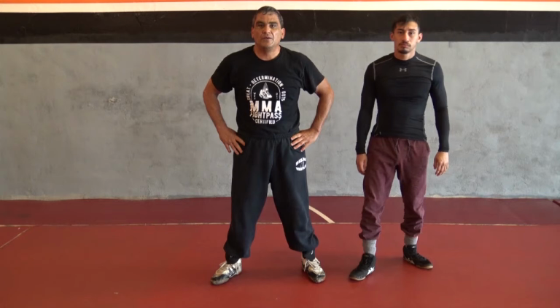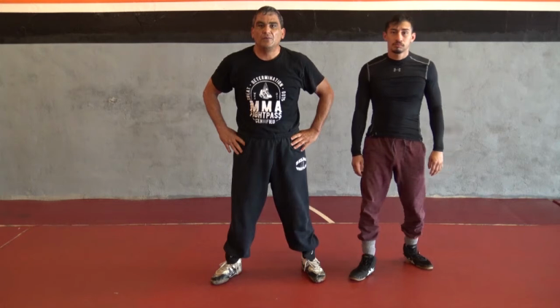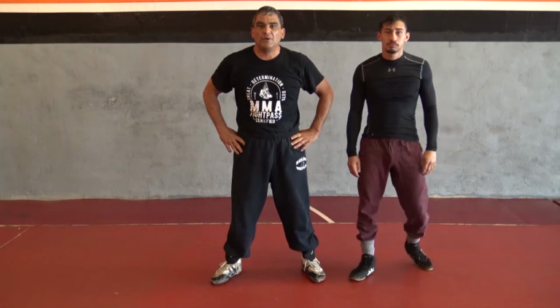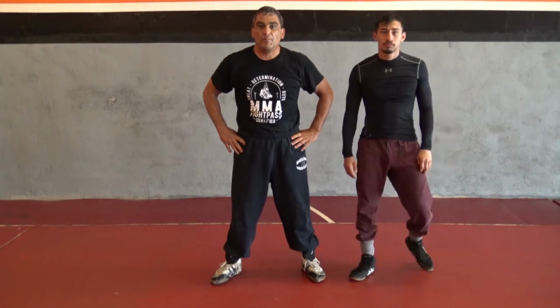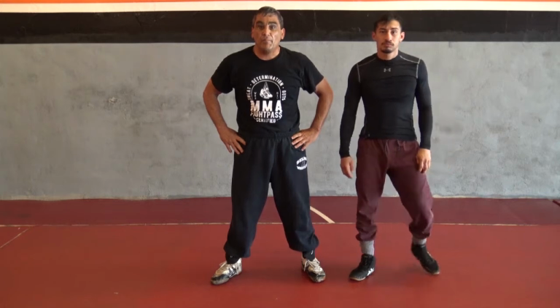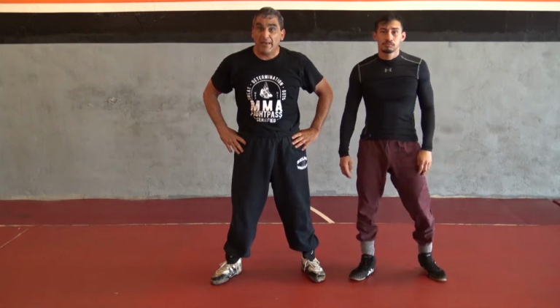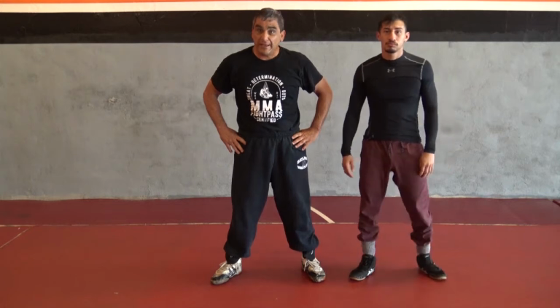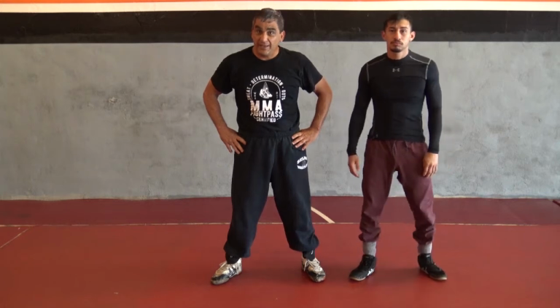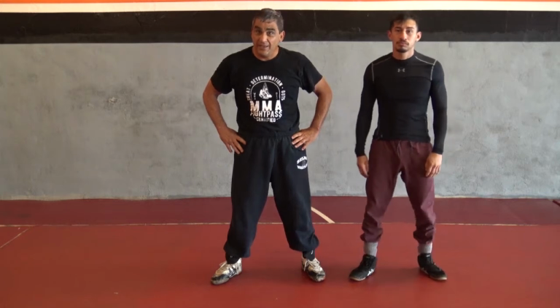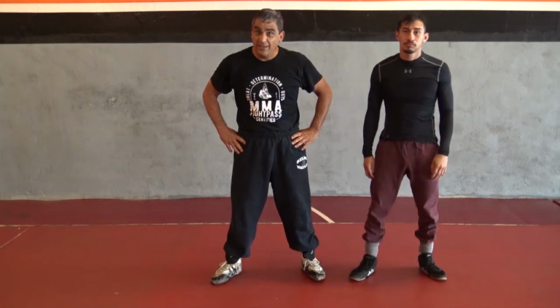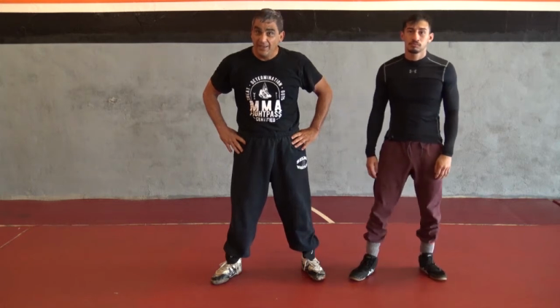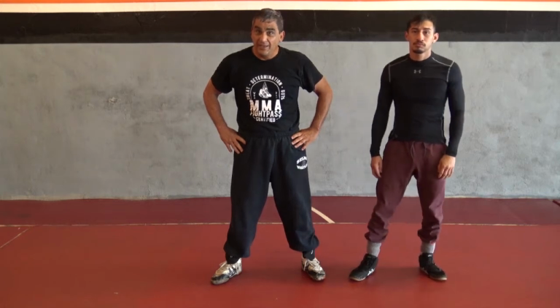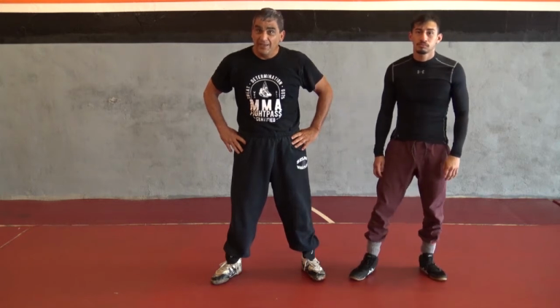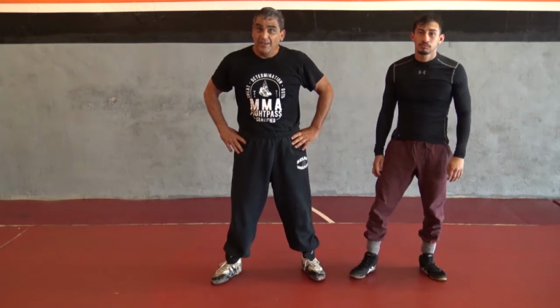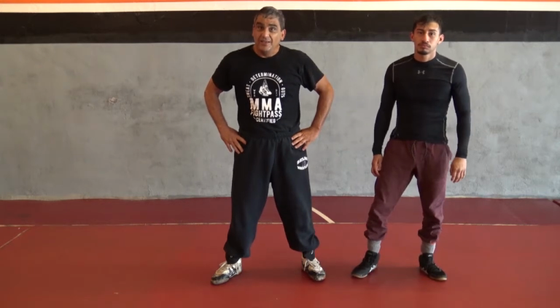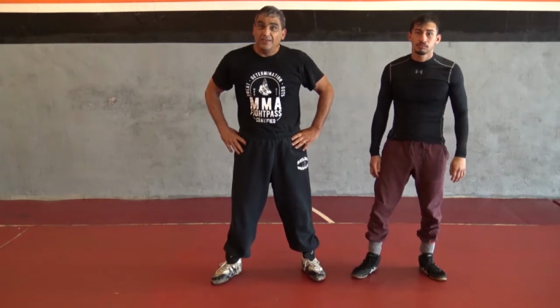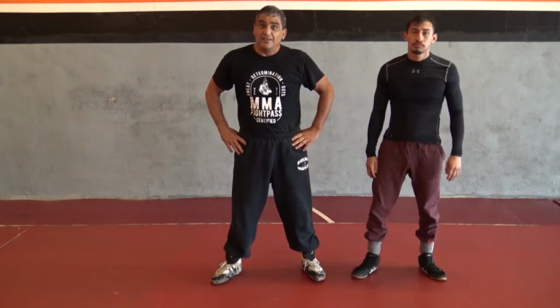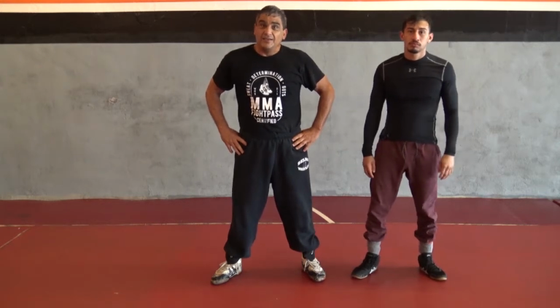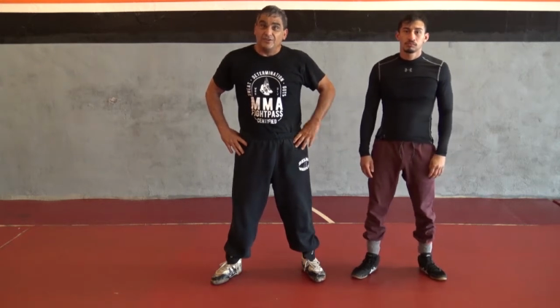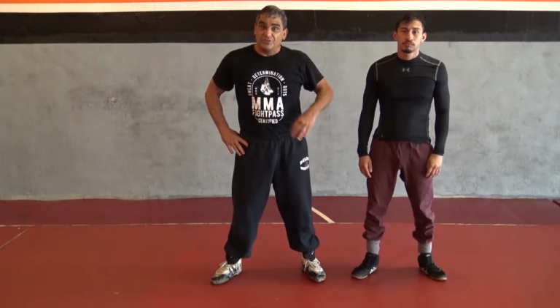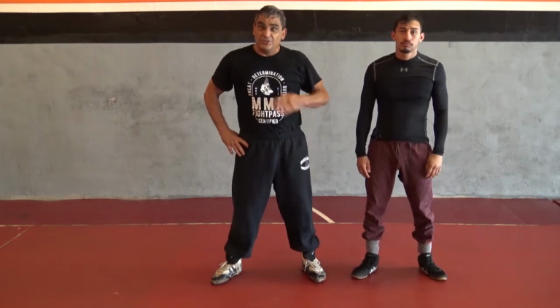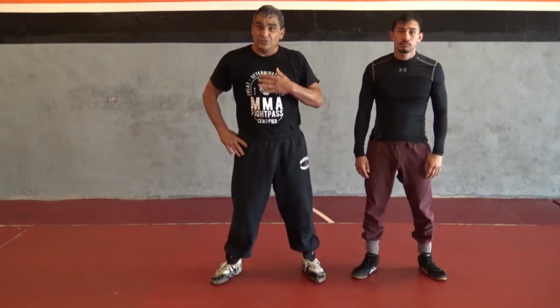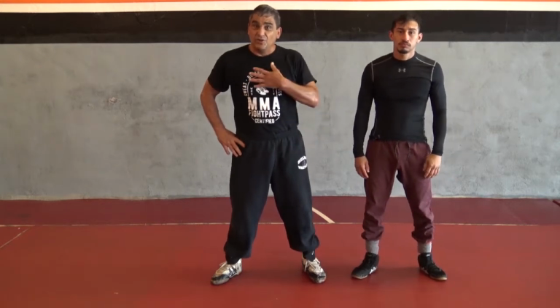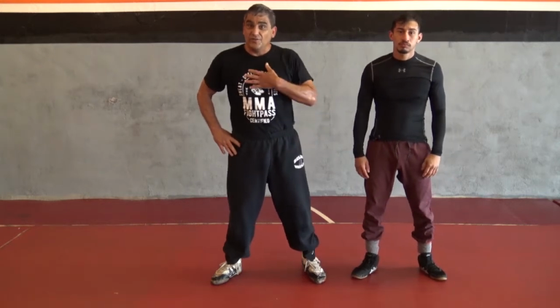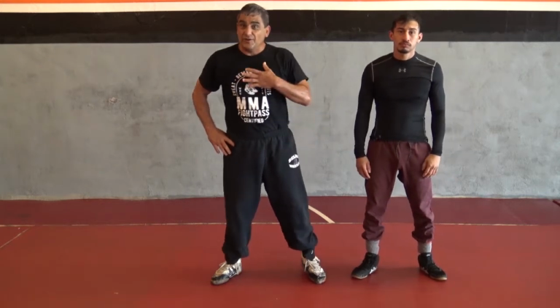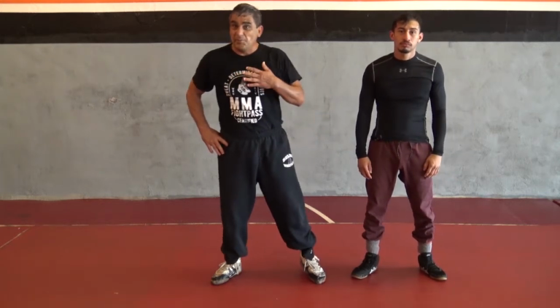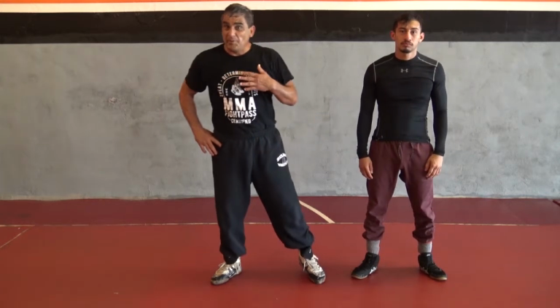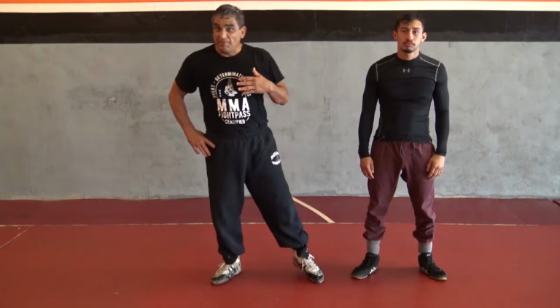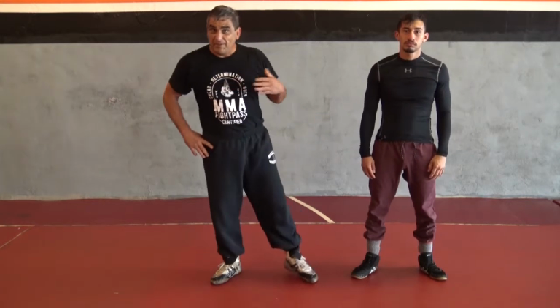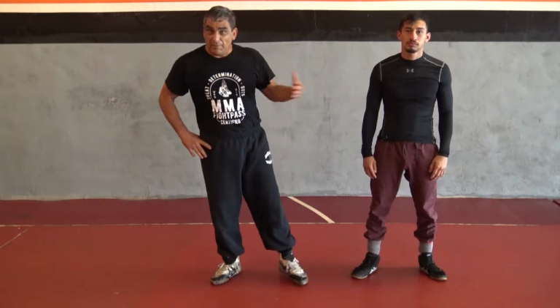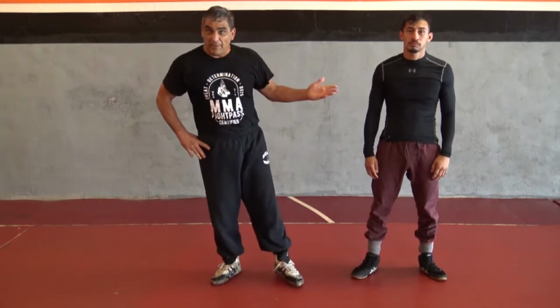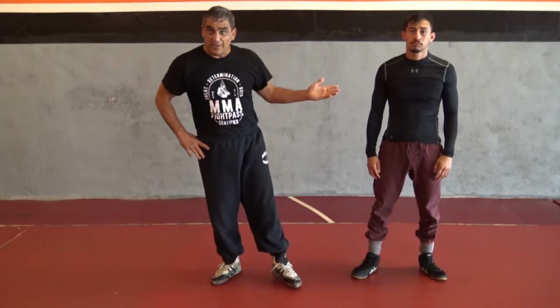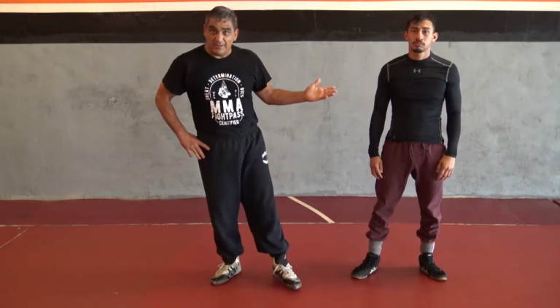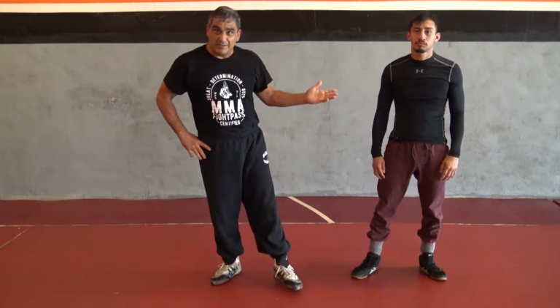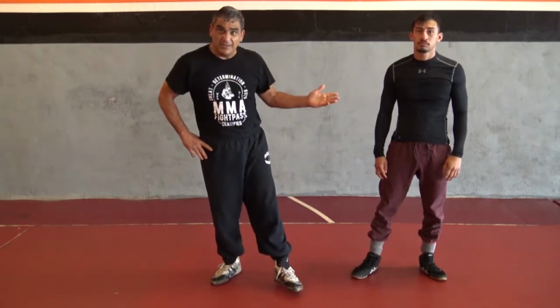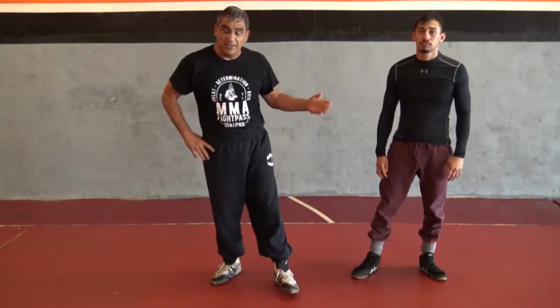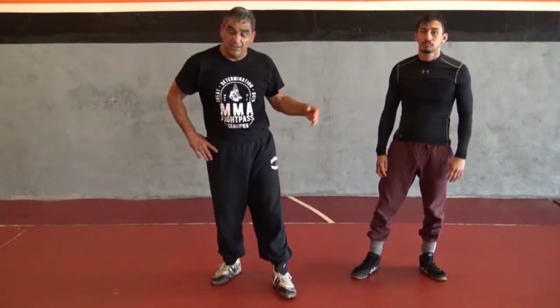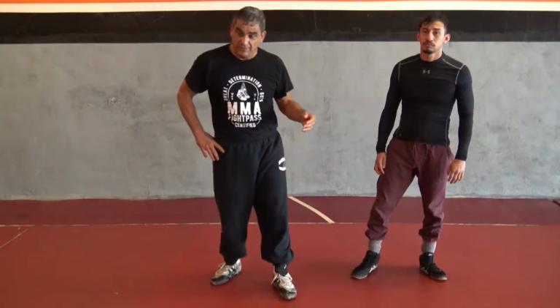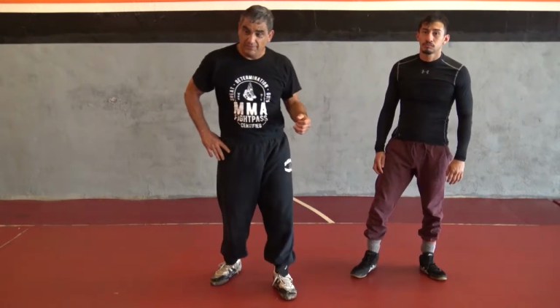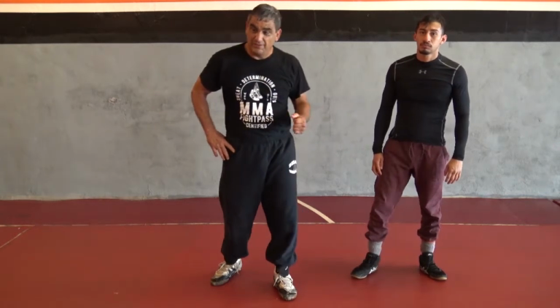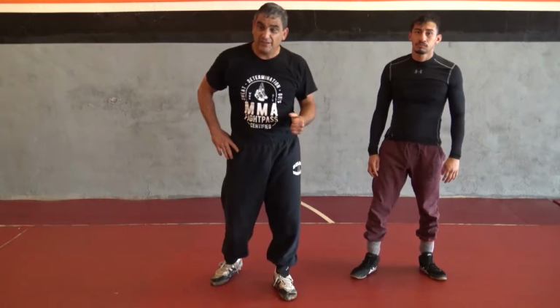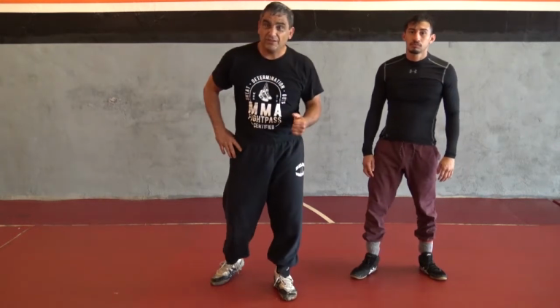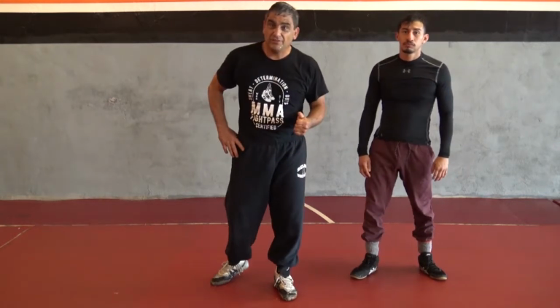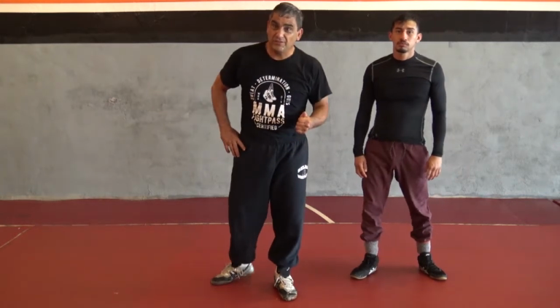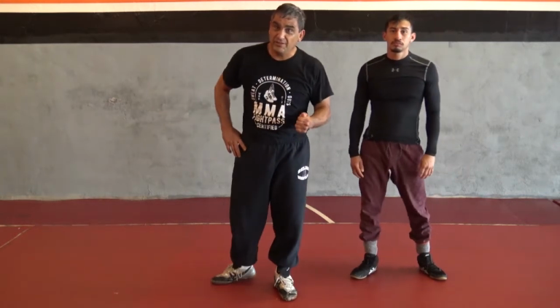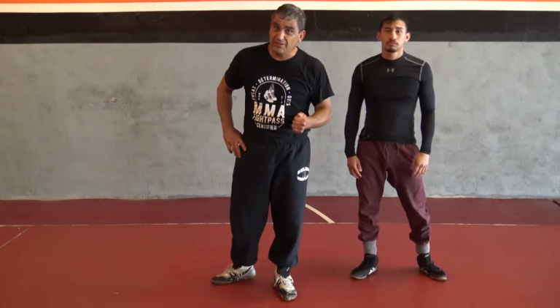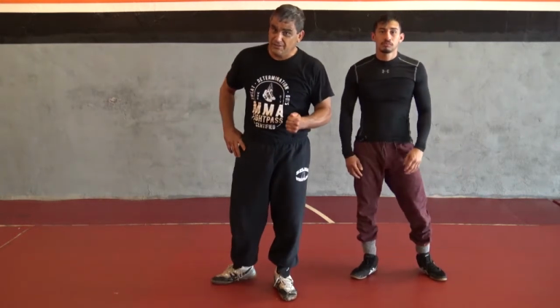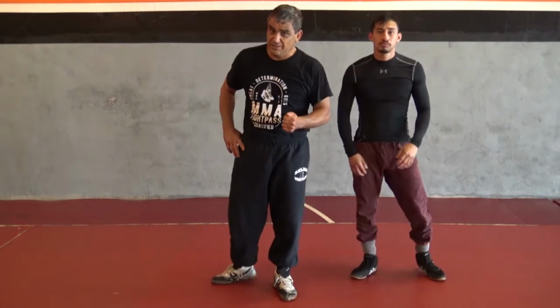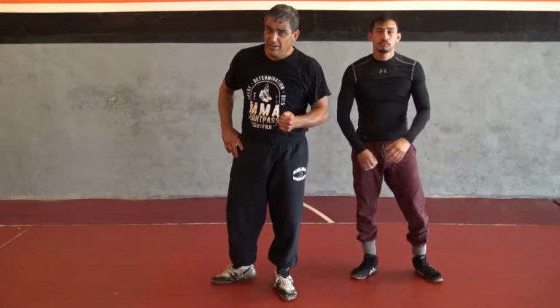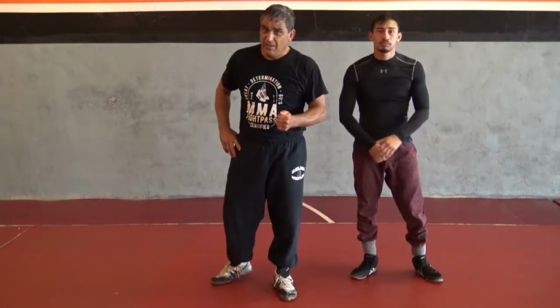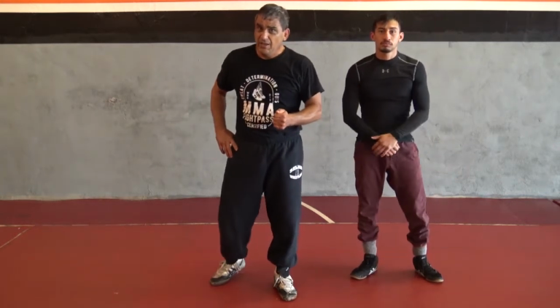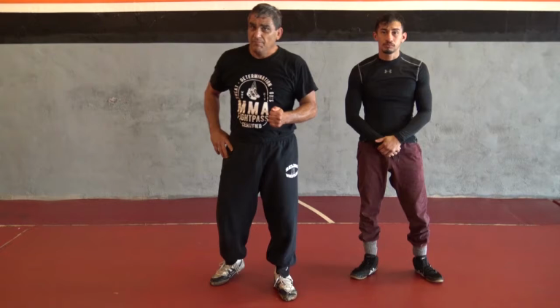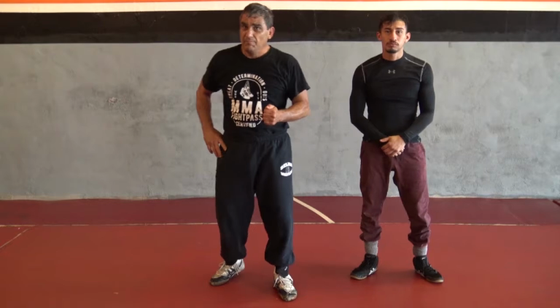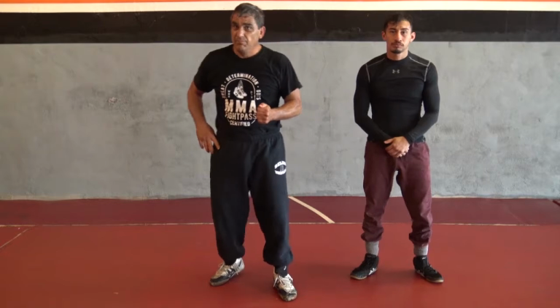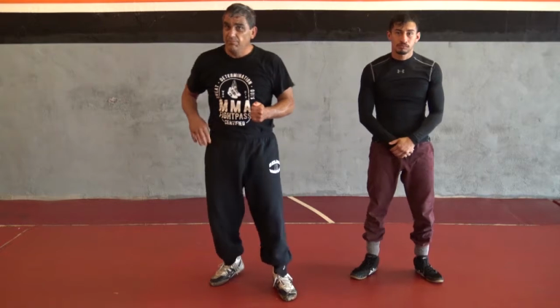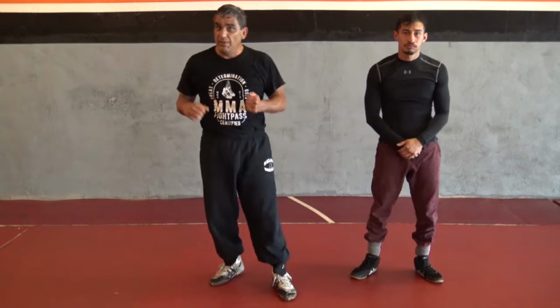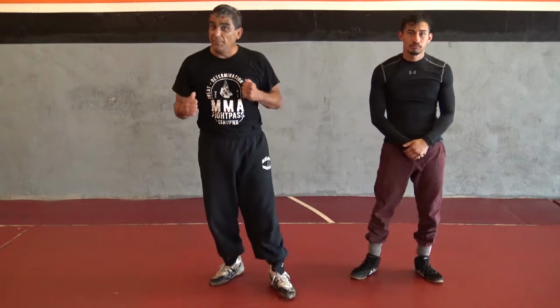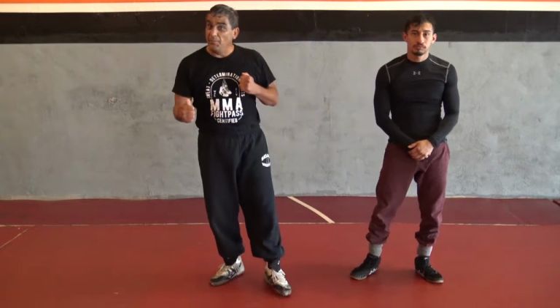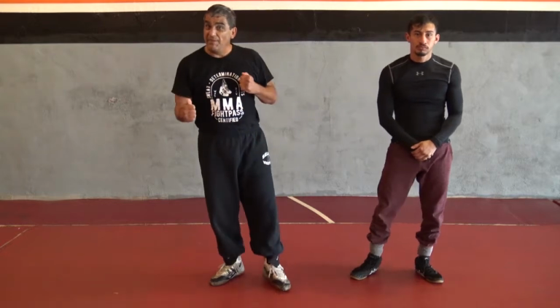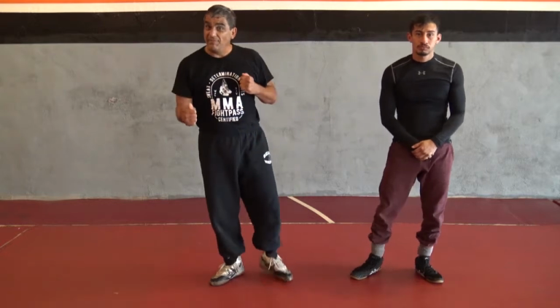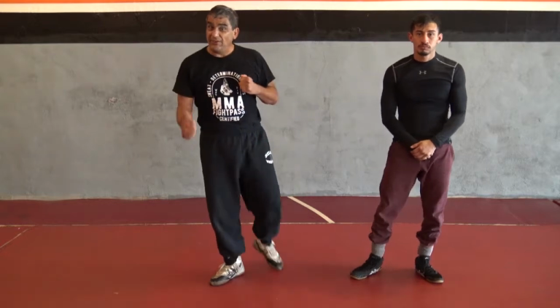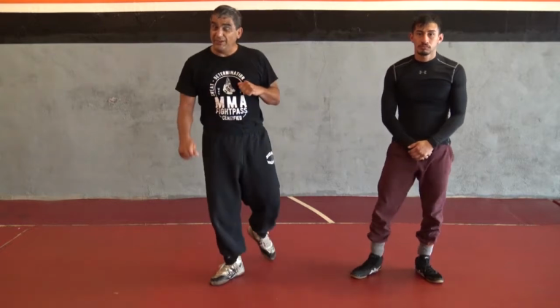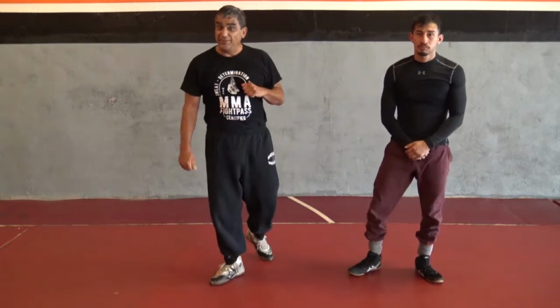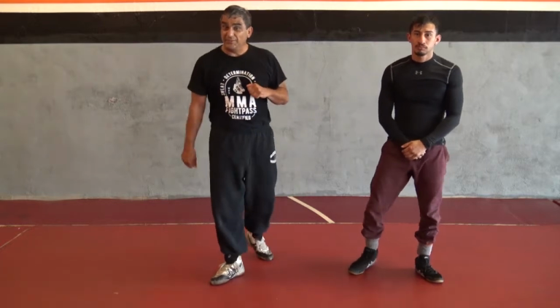Welcome back. Archie Tovar, MMA Fight Pass, Fidel Guitlides, MMA Fighter.